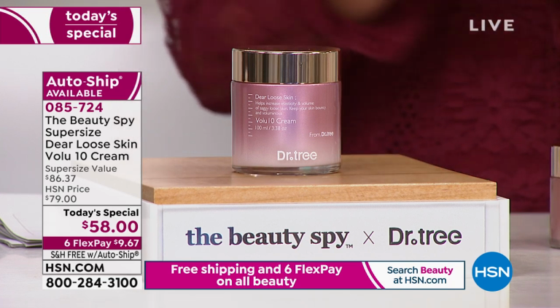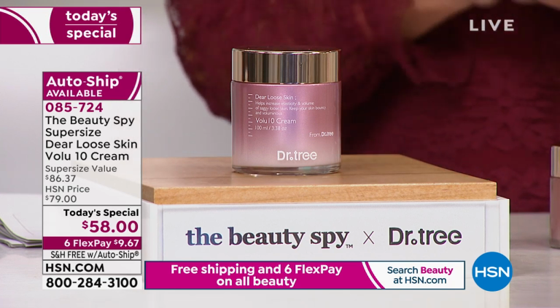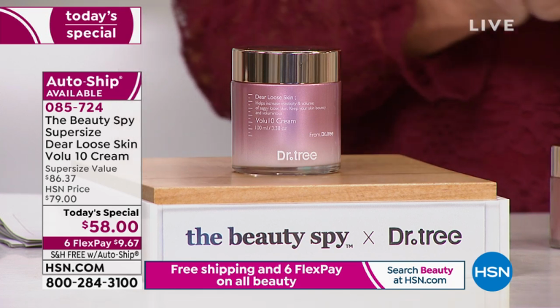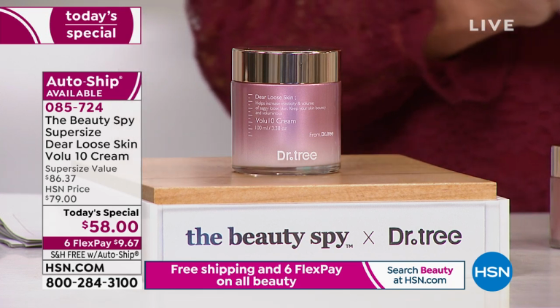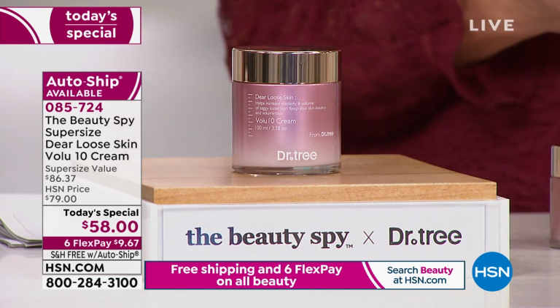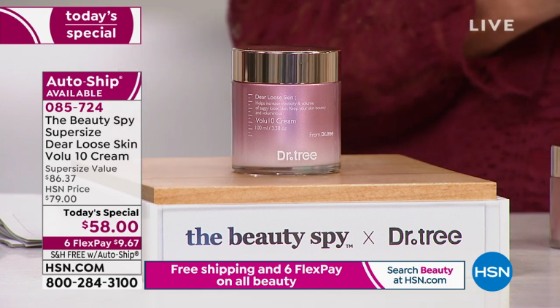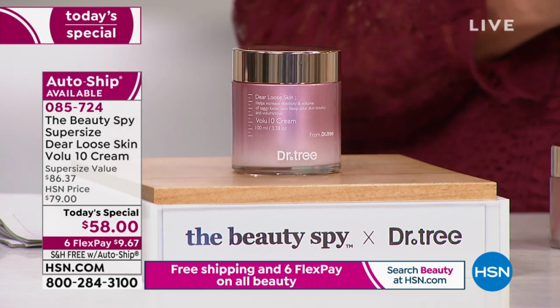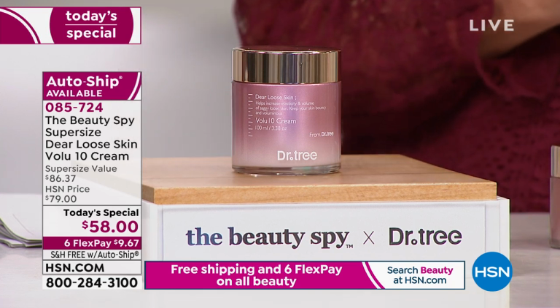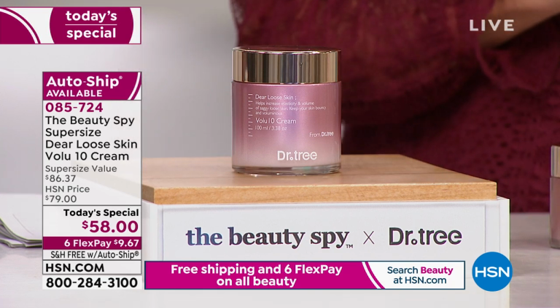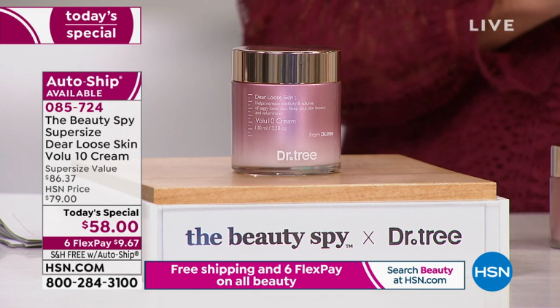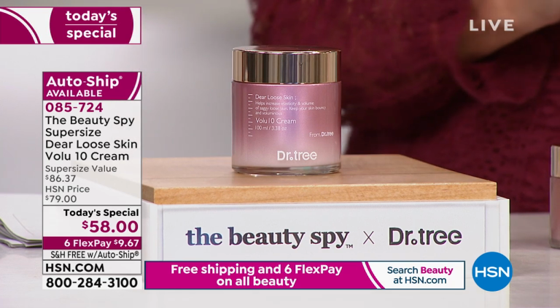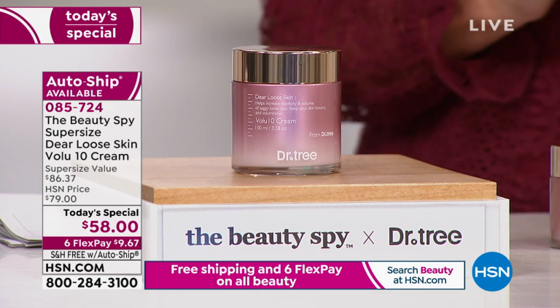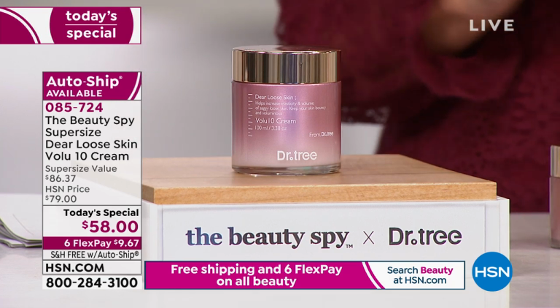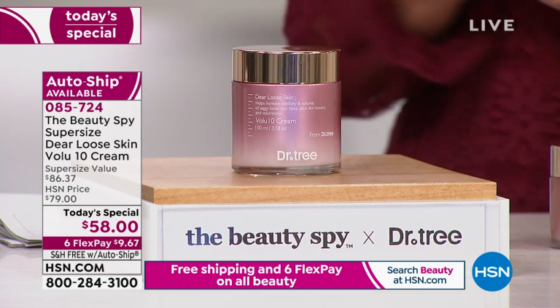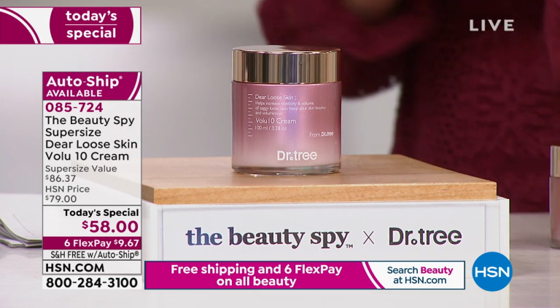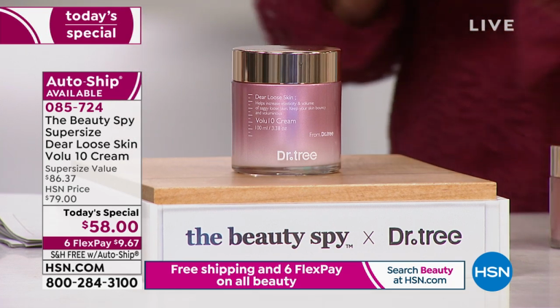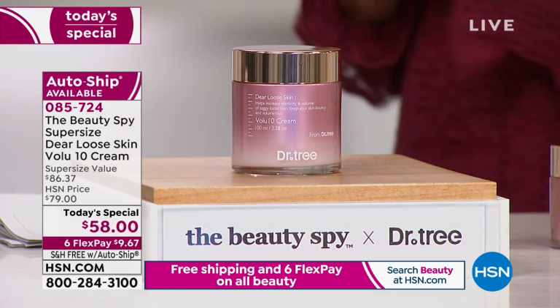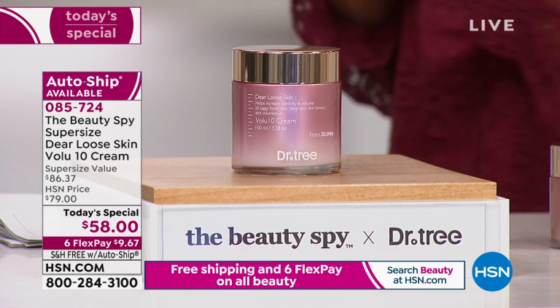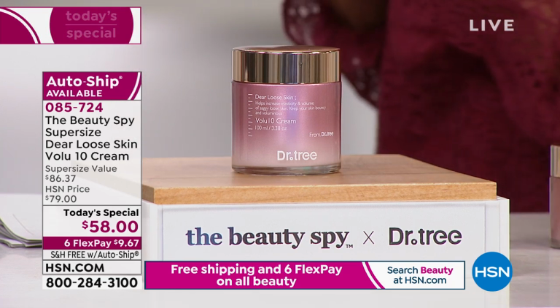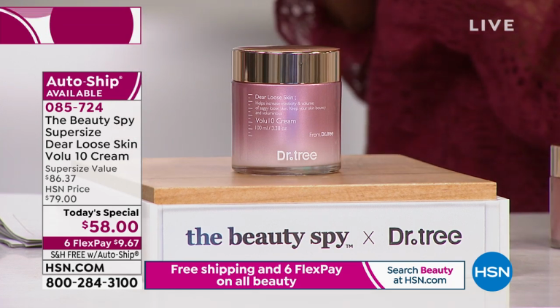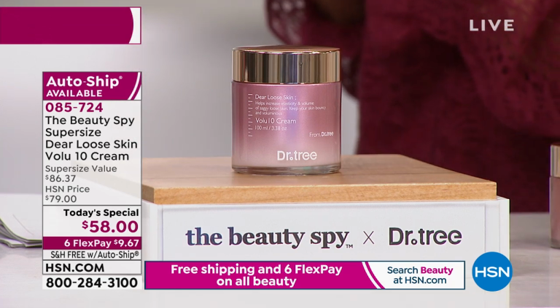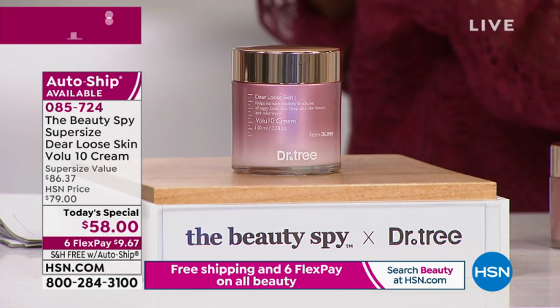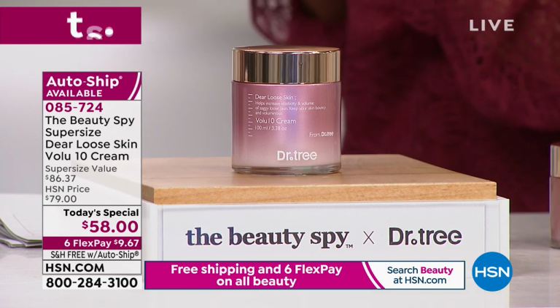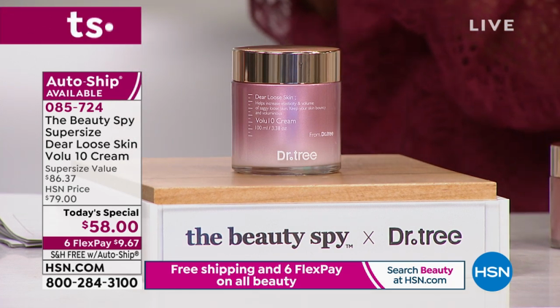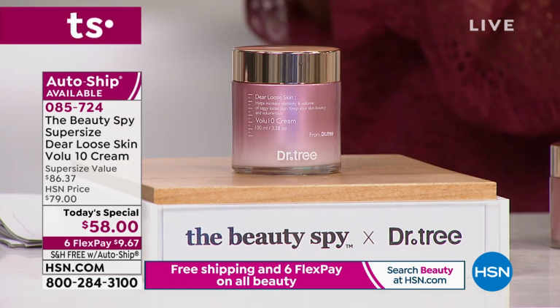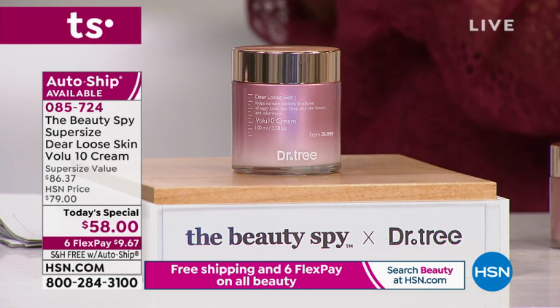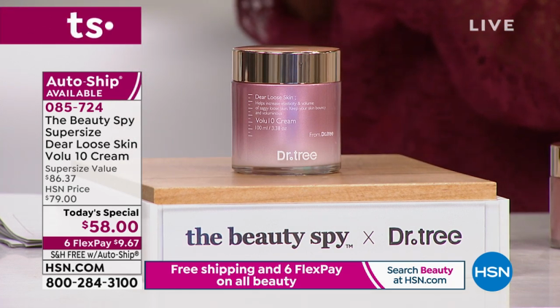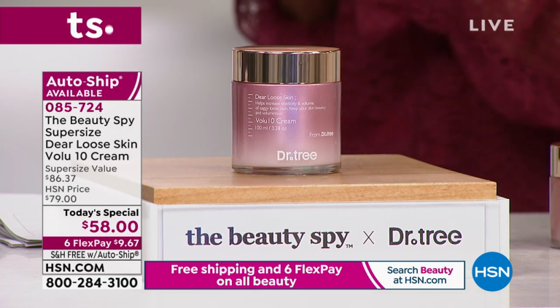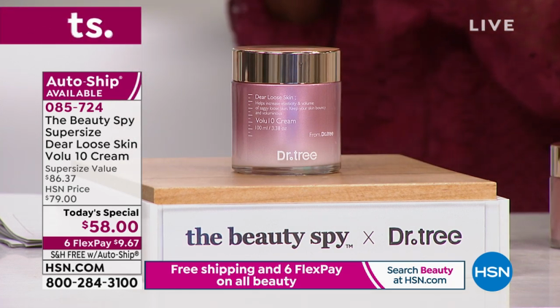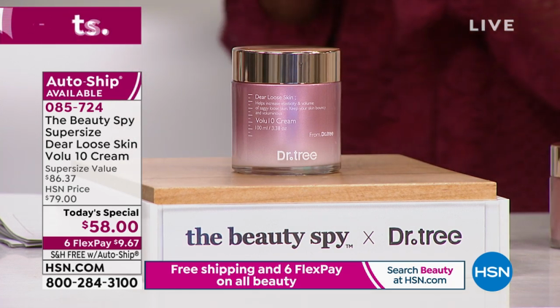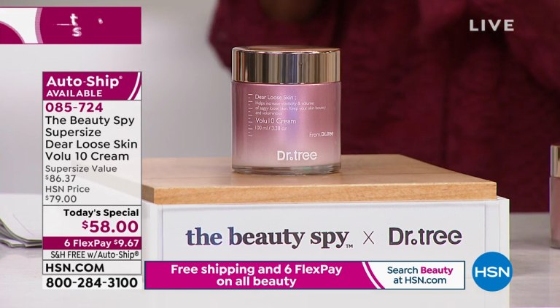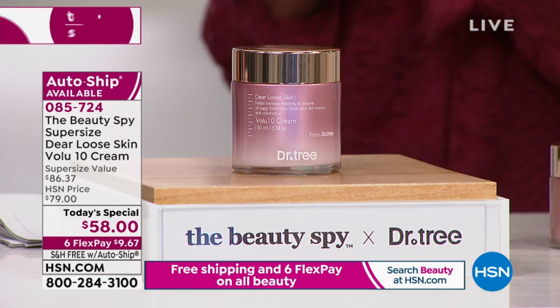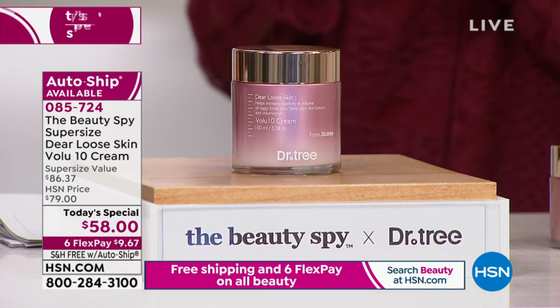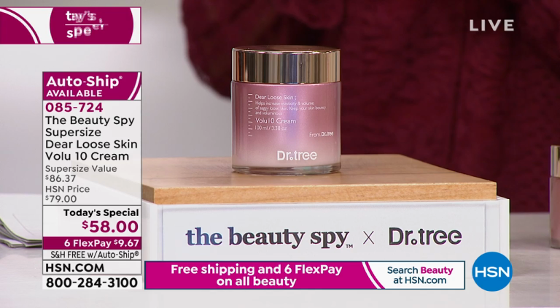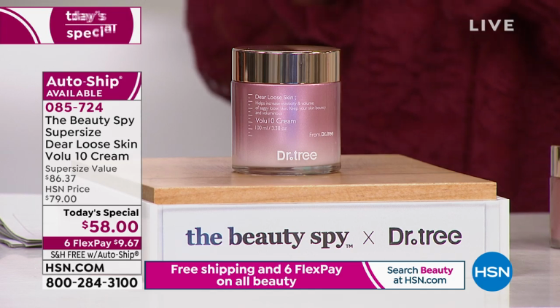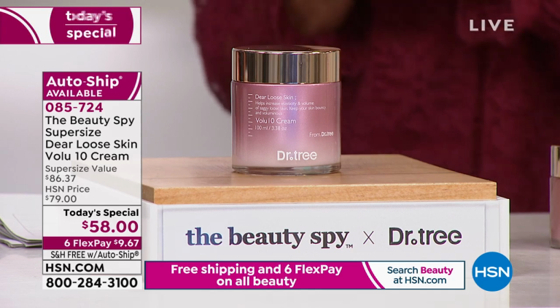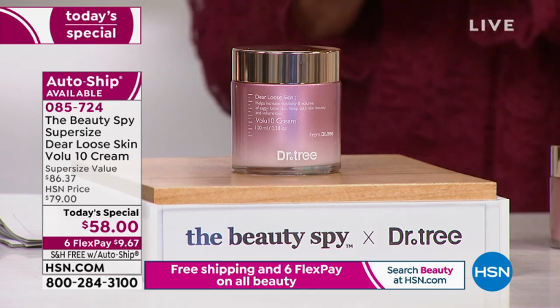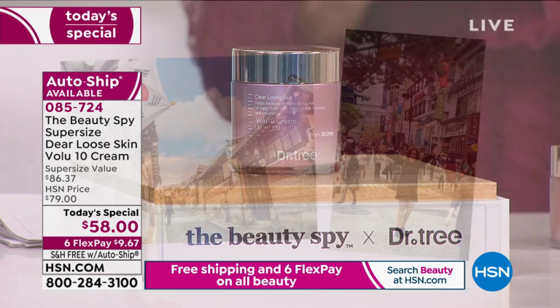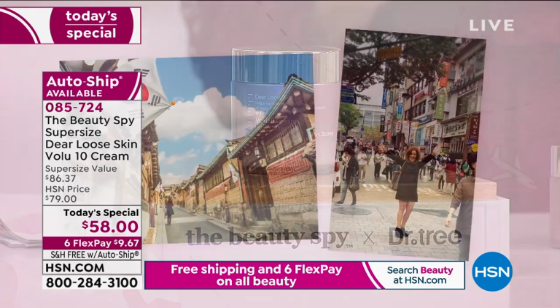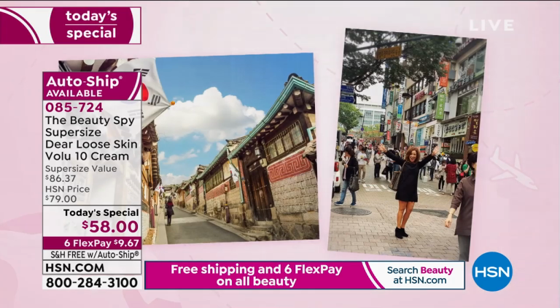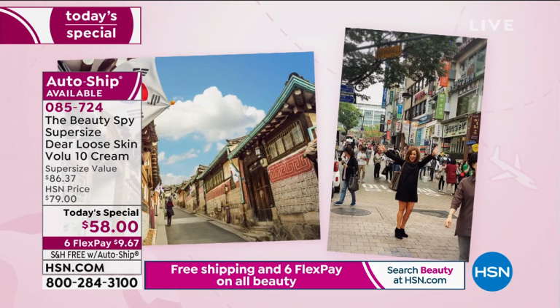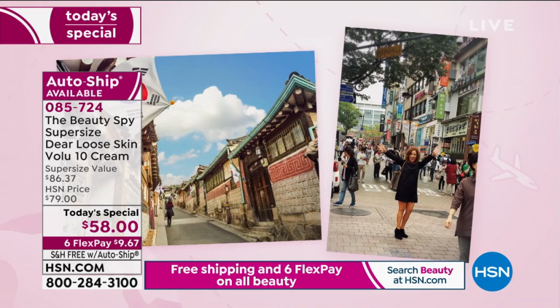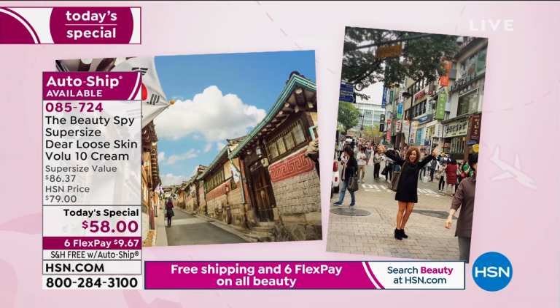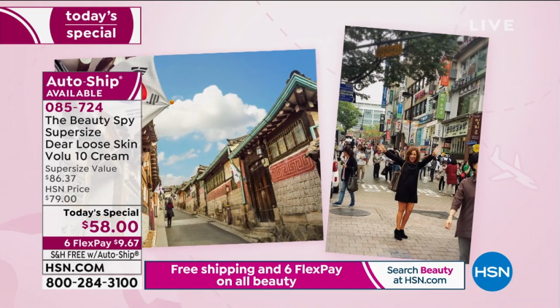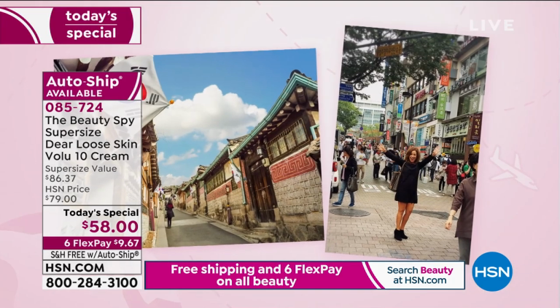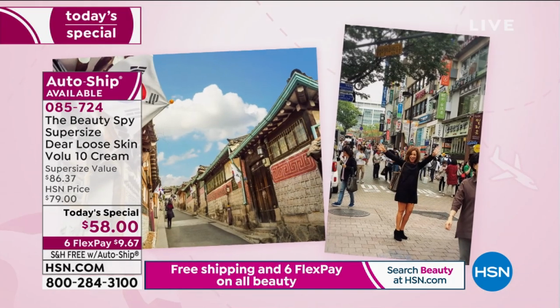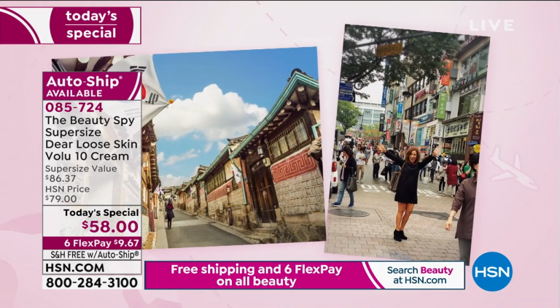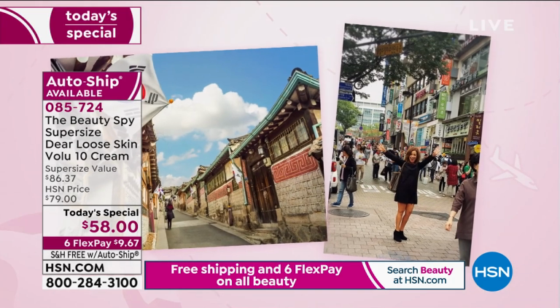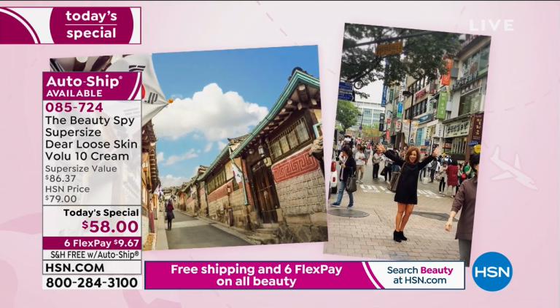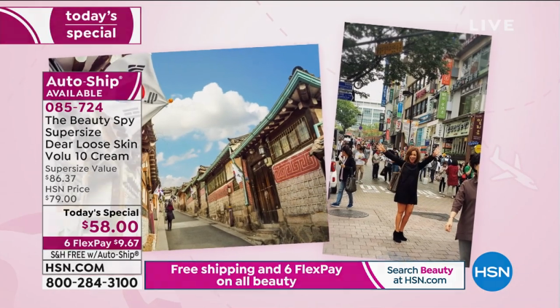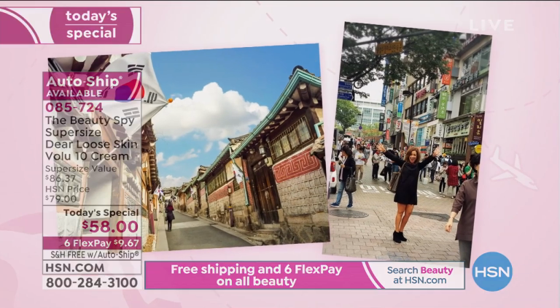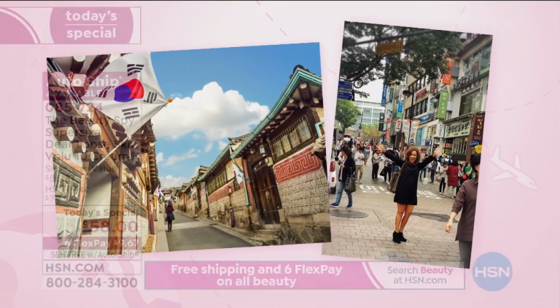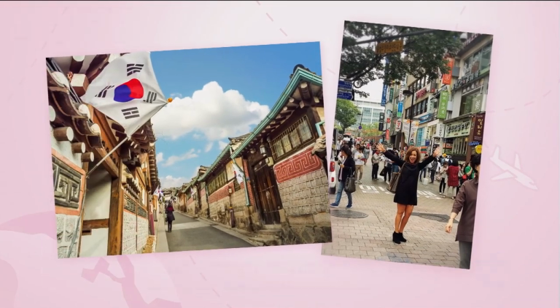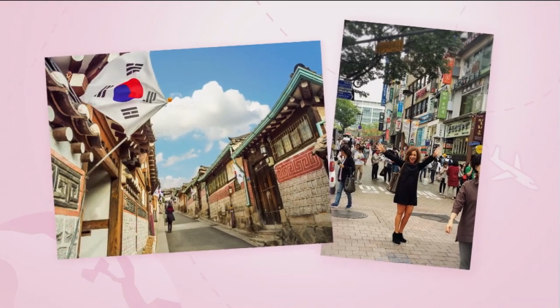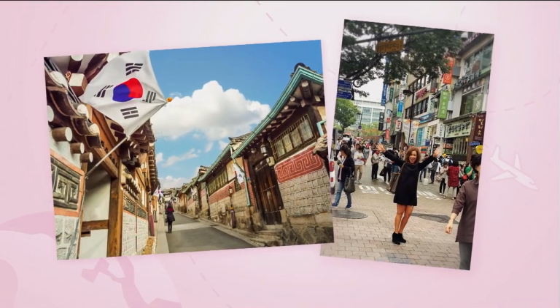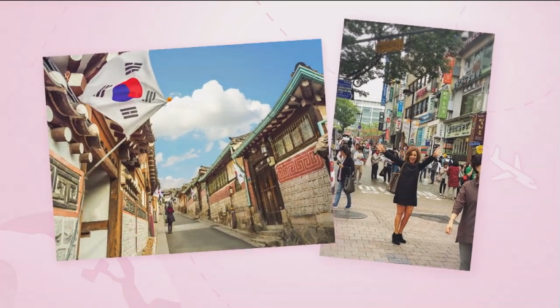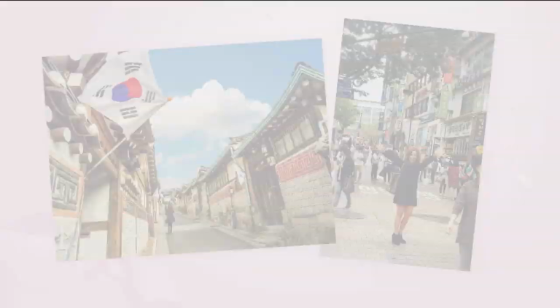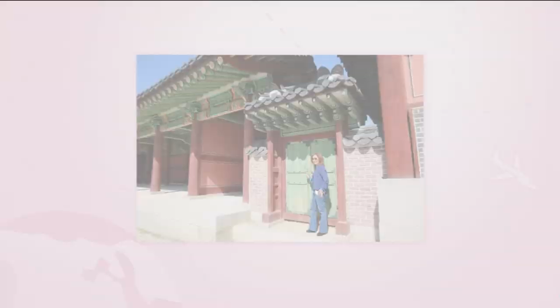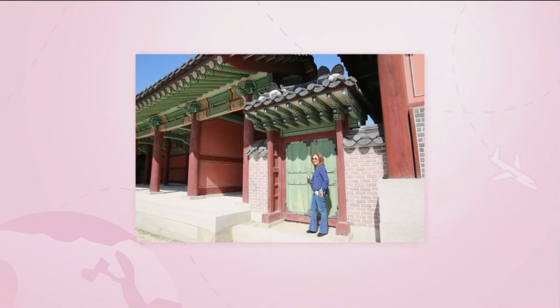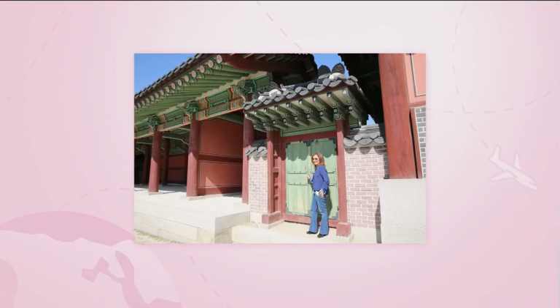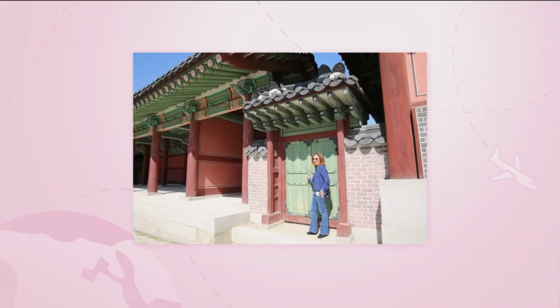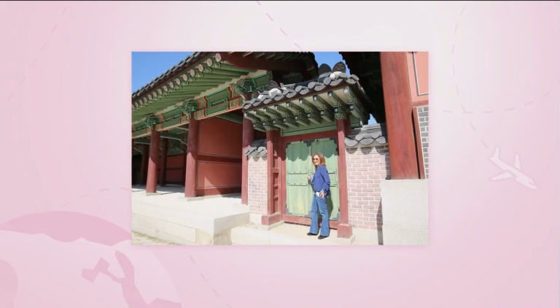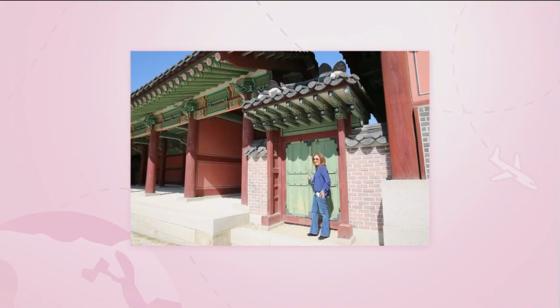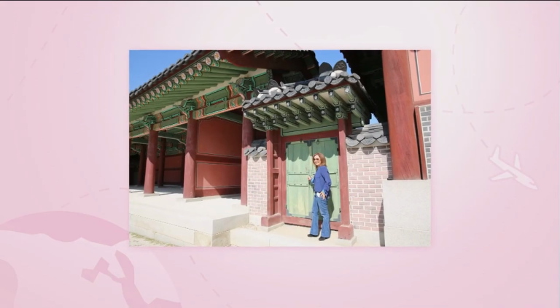Chelsea Scott is our Beauty Spy. She travels the world, specifically South Korea. And South Korea is anywhere 15-plus years advanced in skincare more than anyone else in the world.